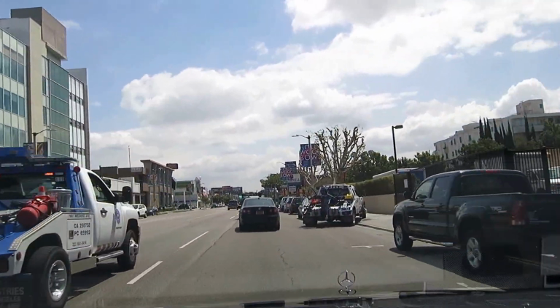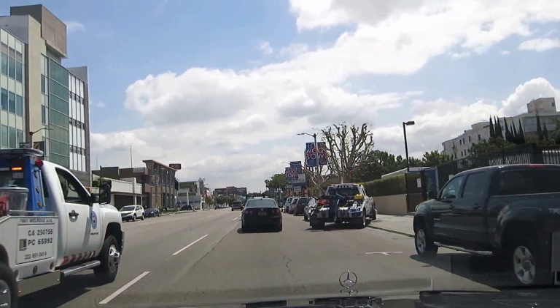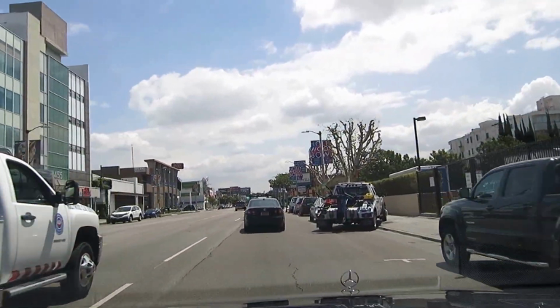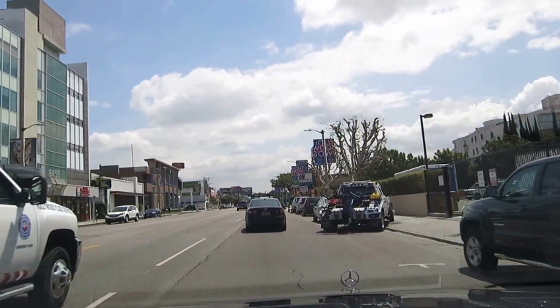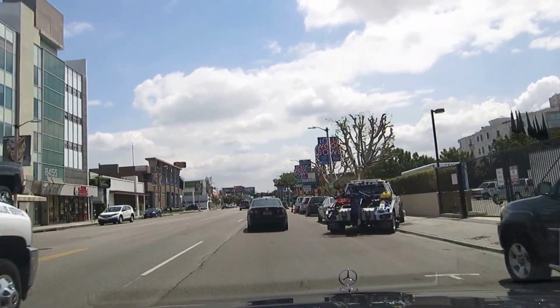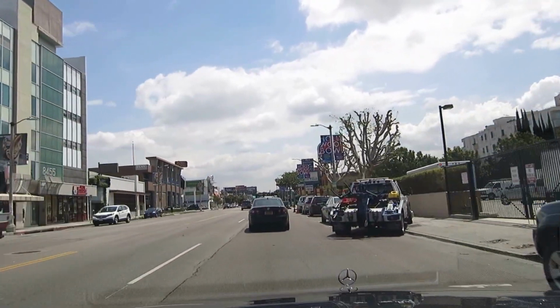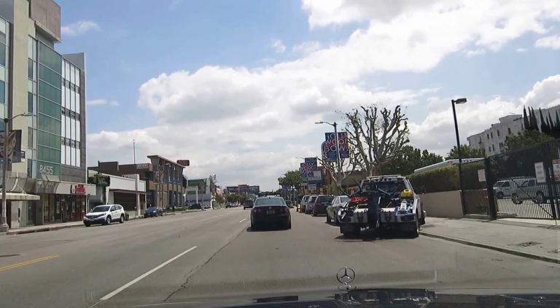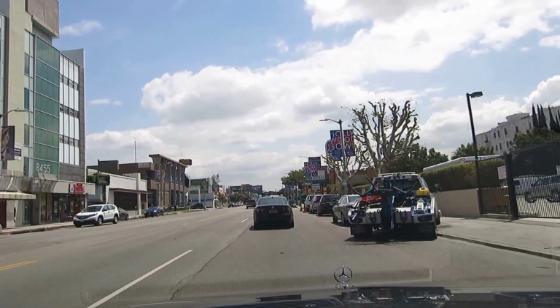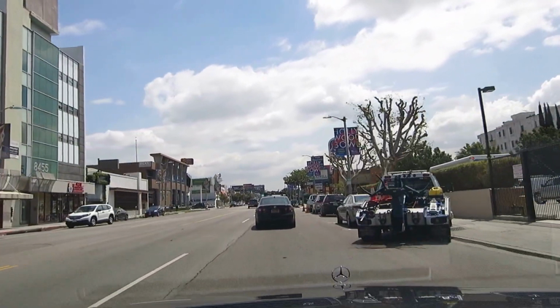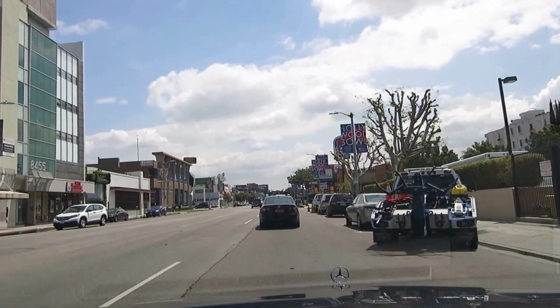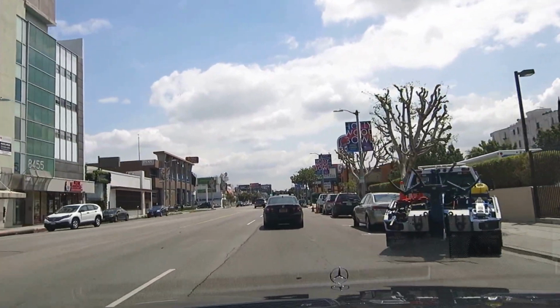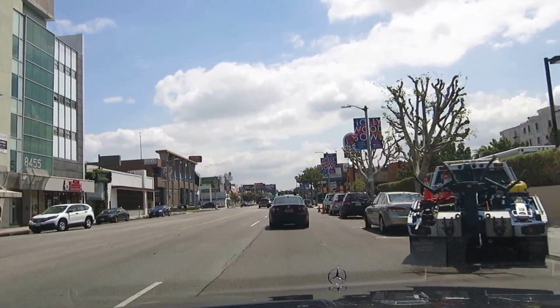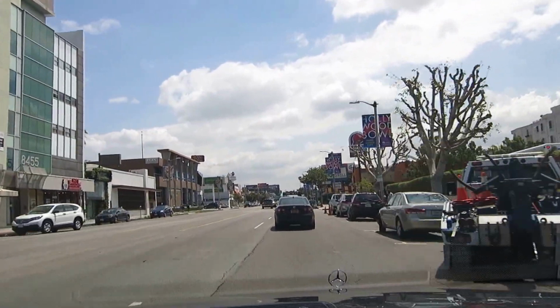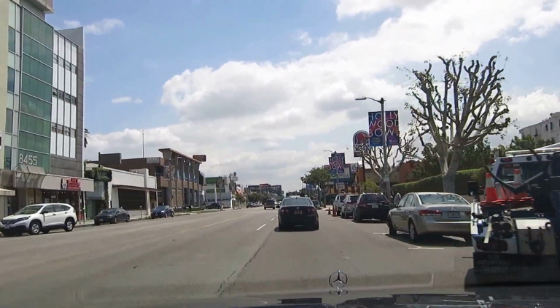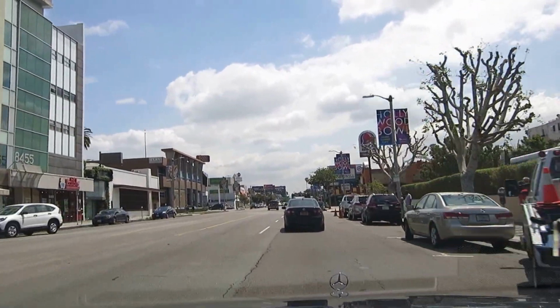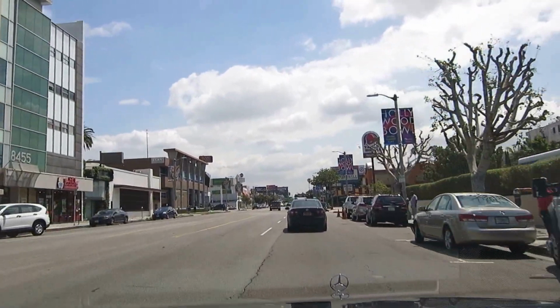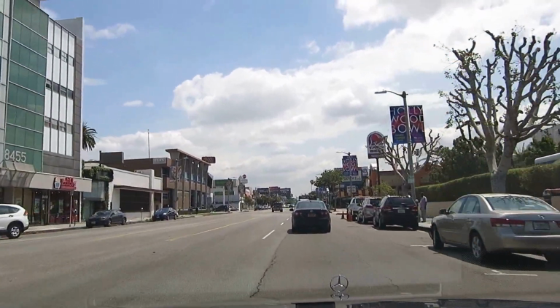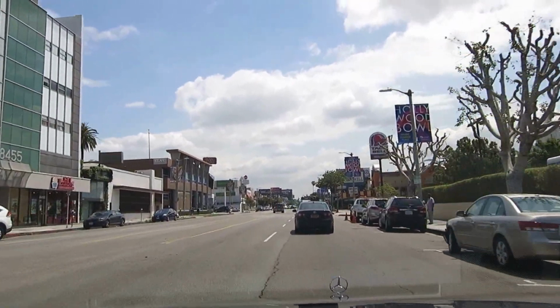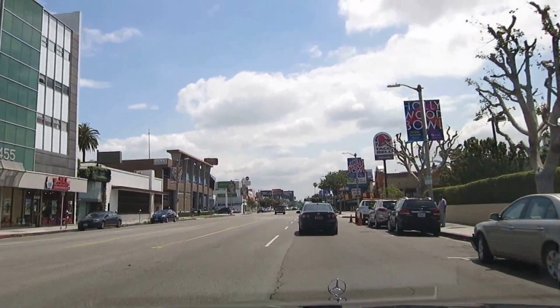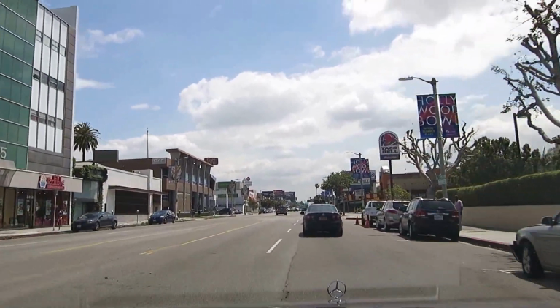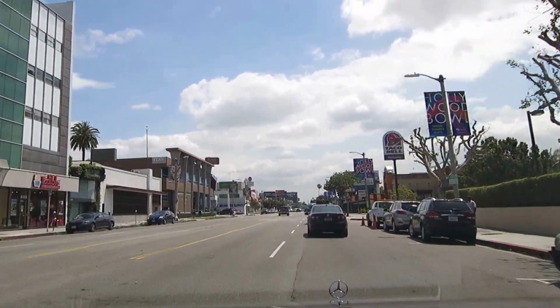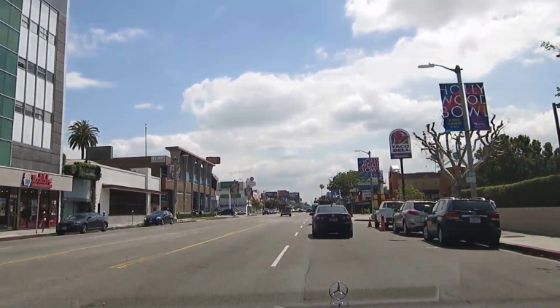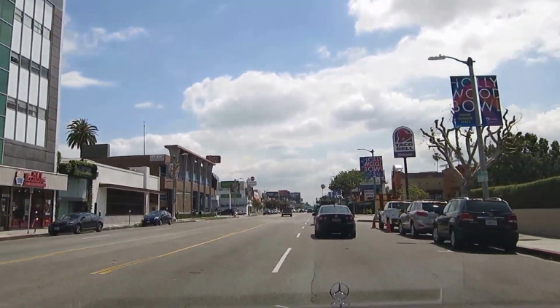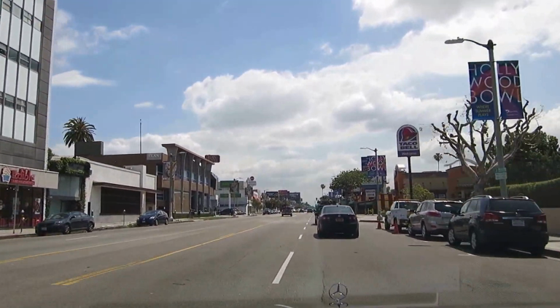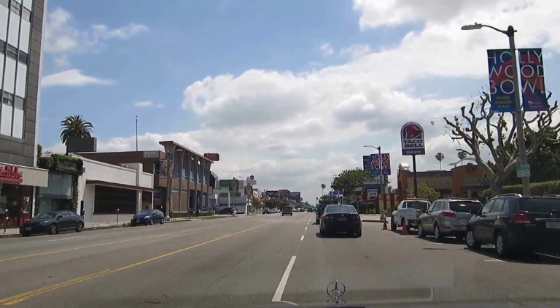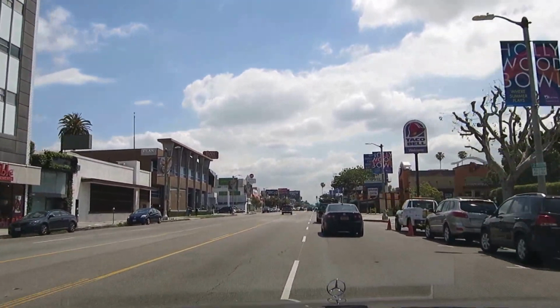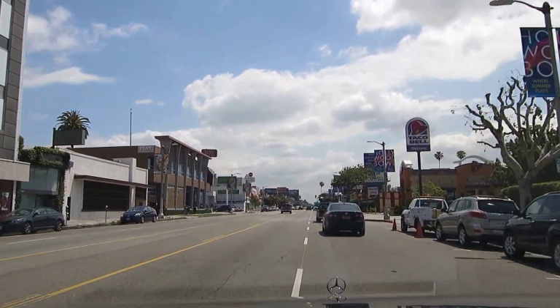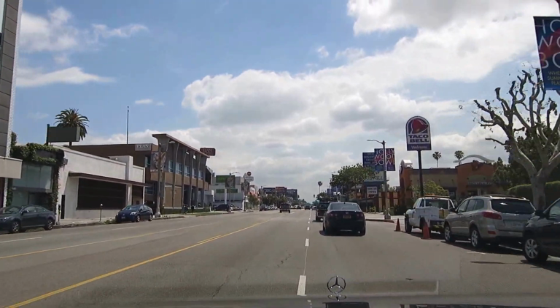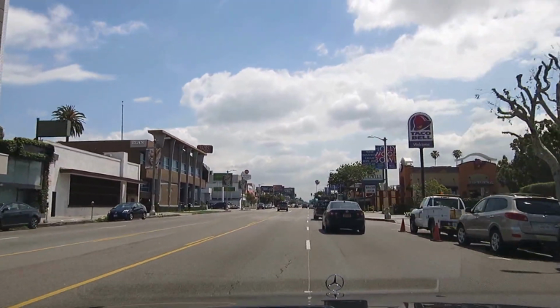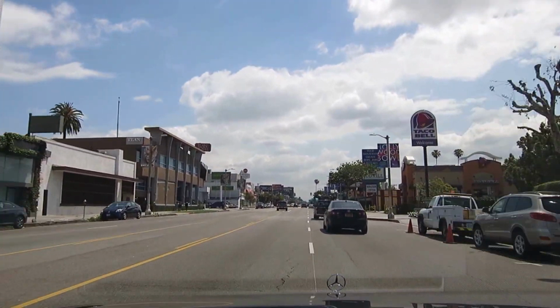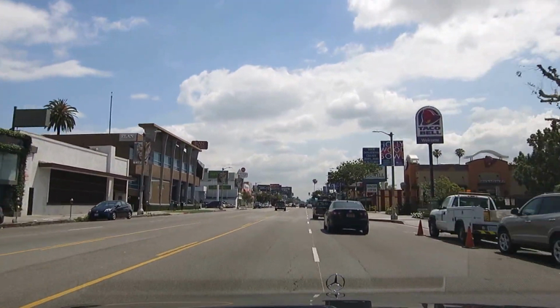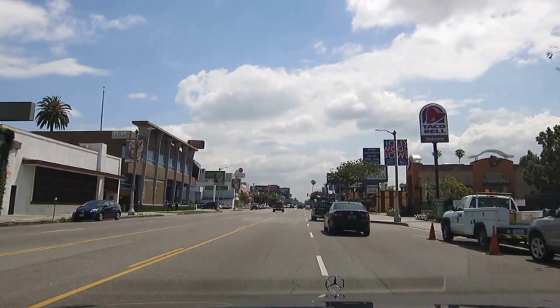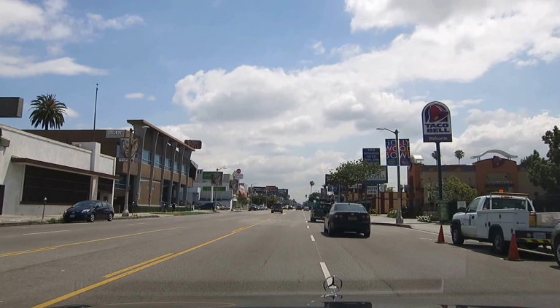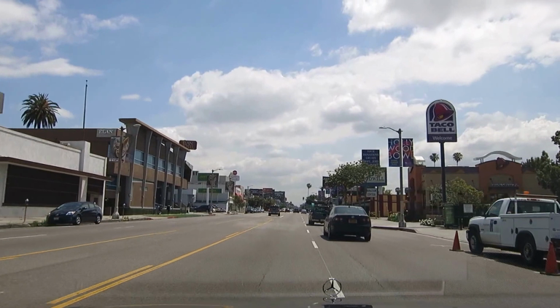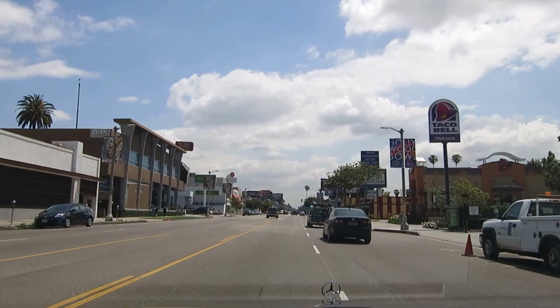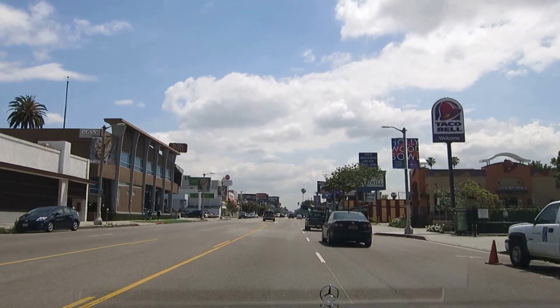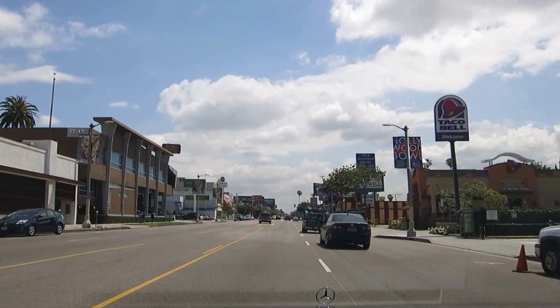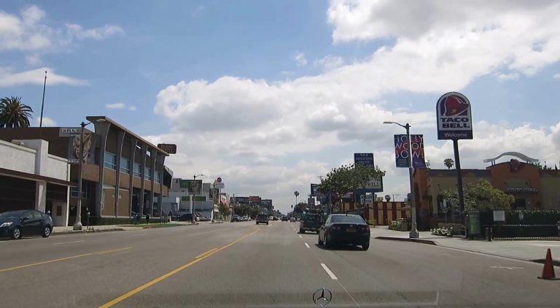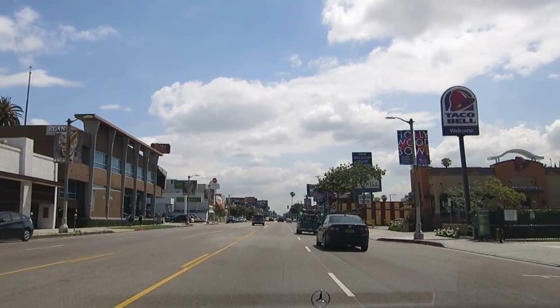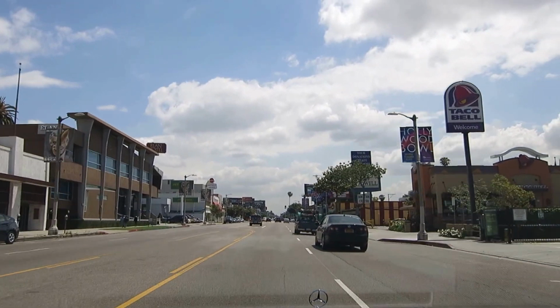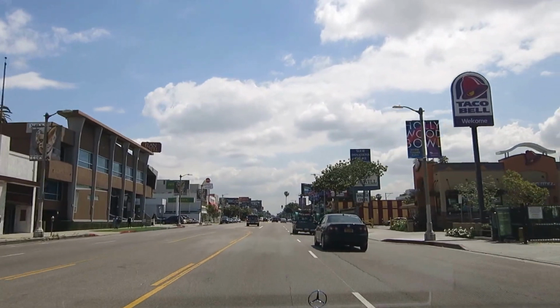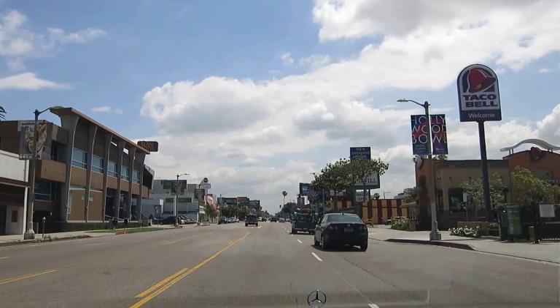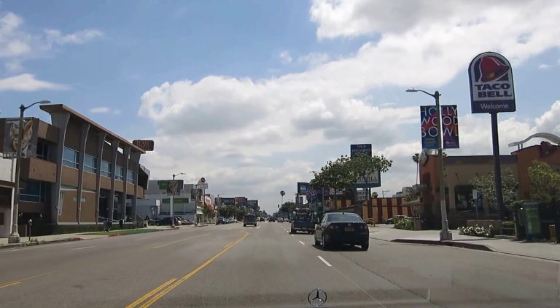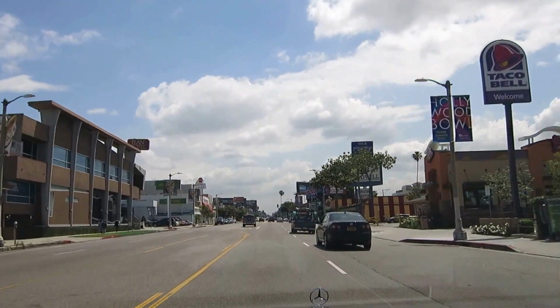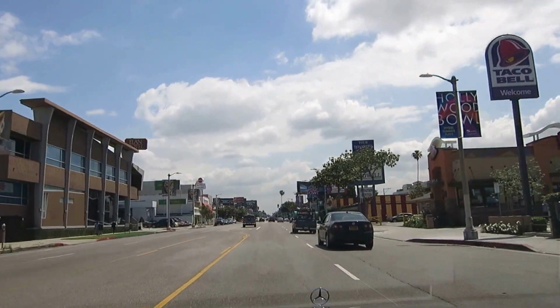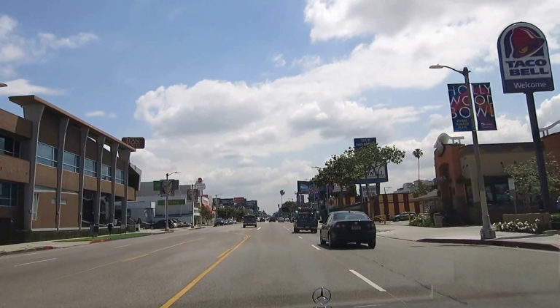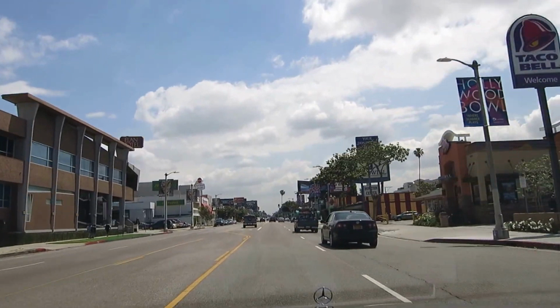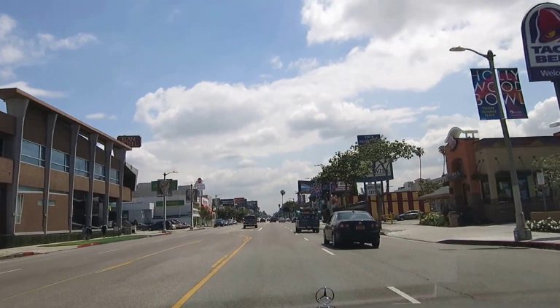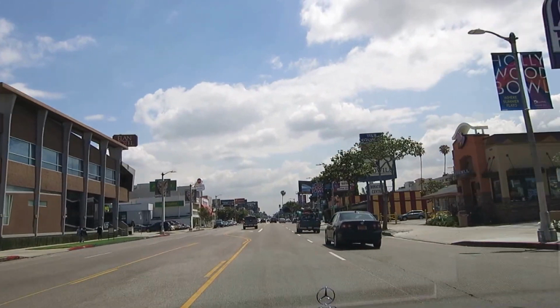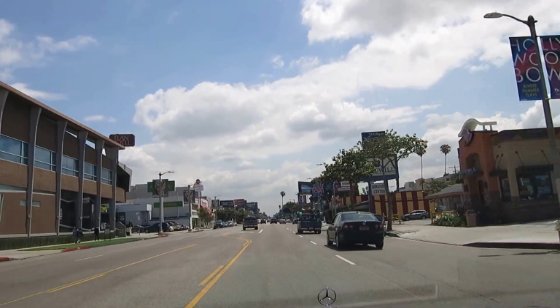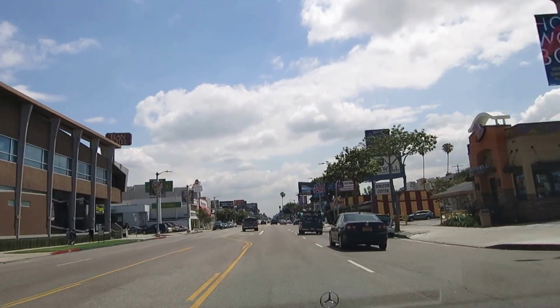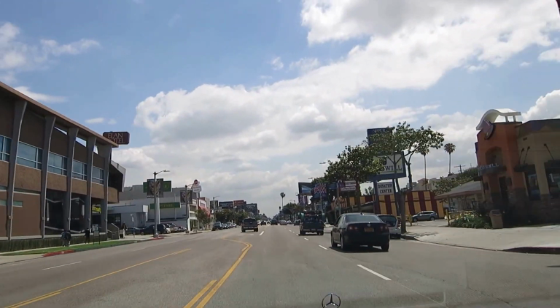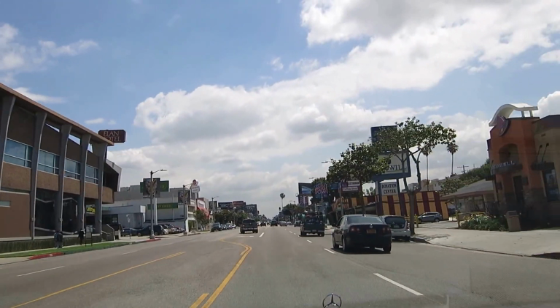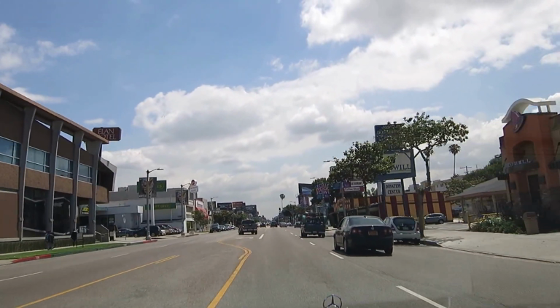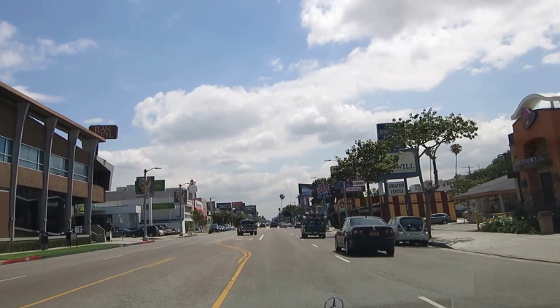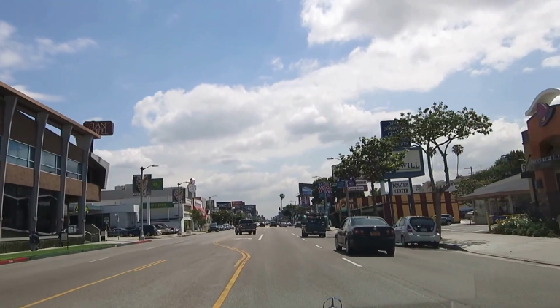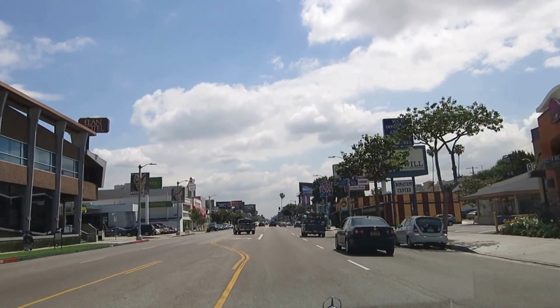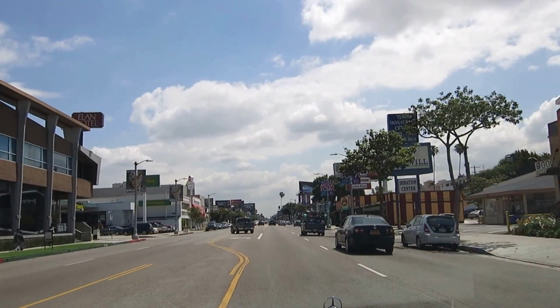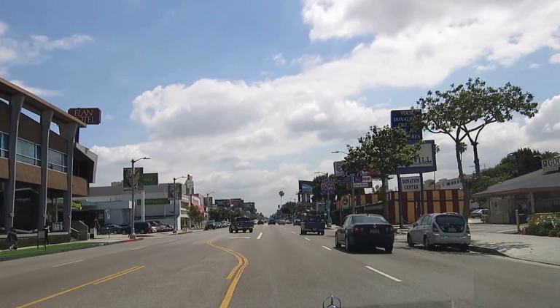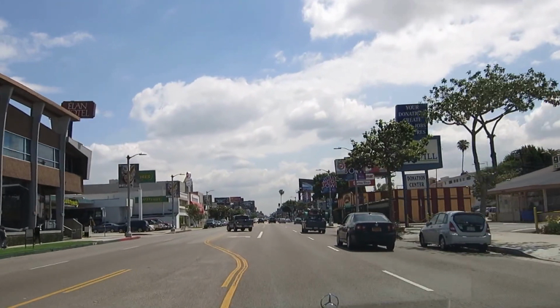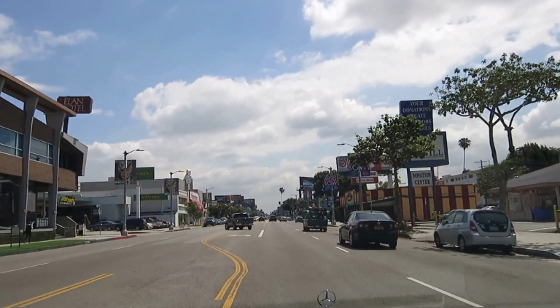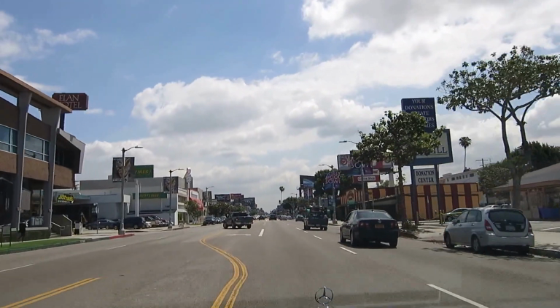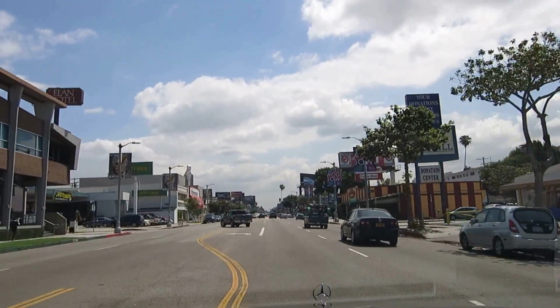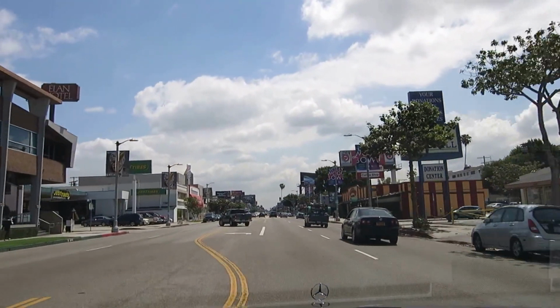I'm headed off to look at some properties here in the area. I hope you have a wonderful day and enjoyed my little tour of this part of Los Angeles.